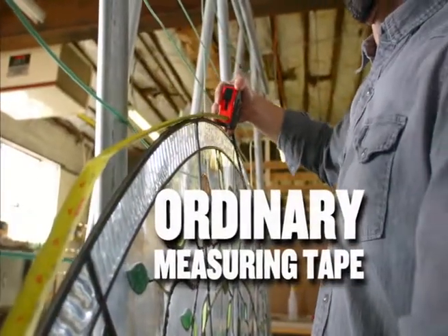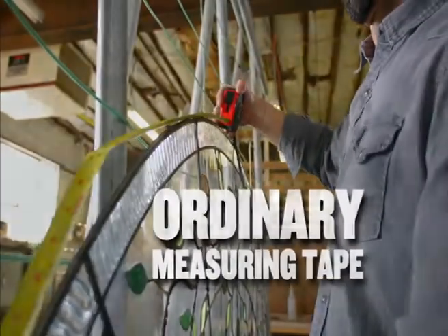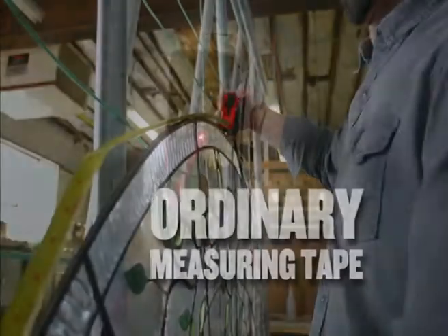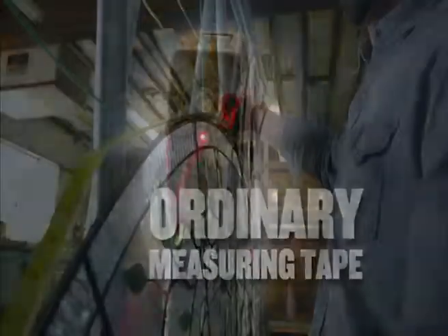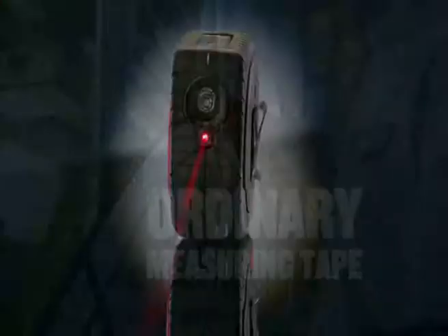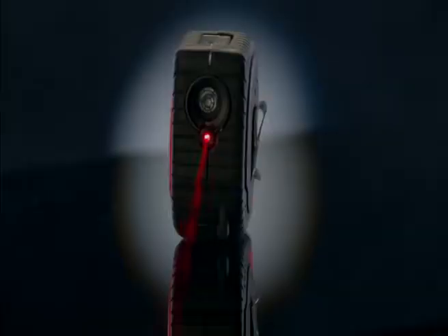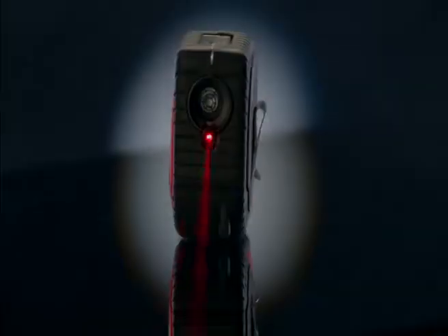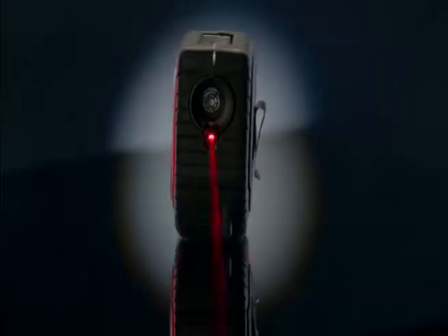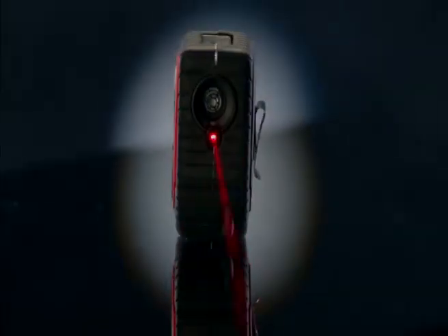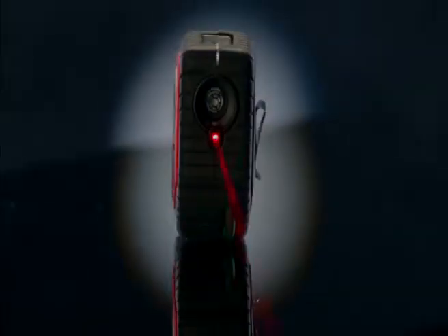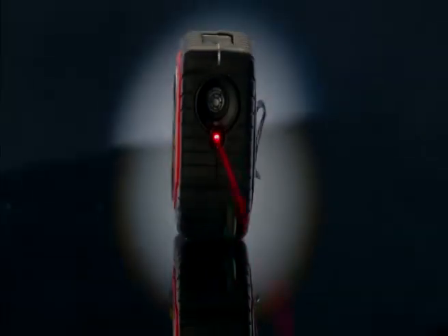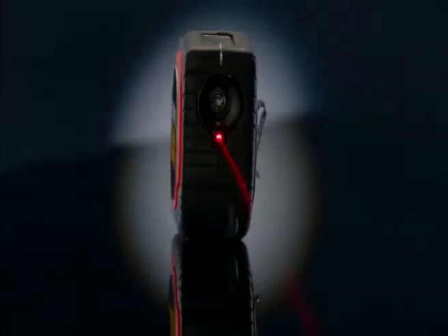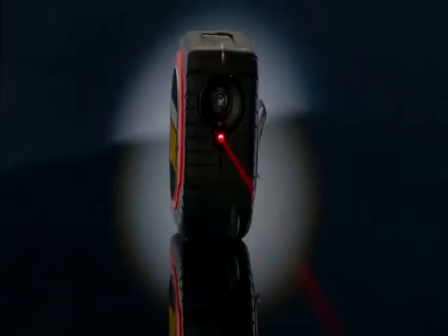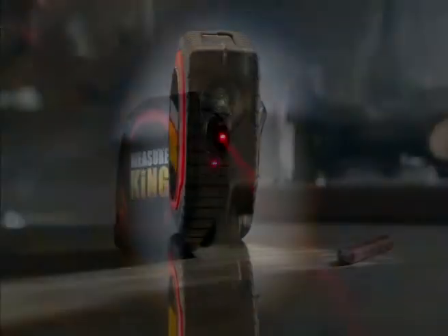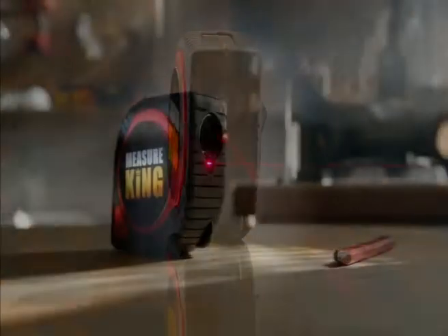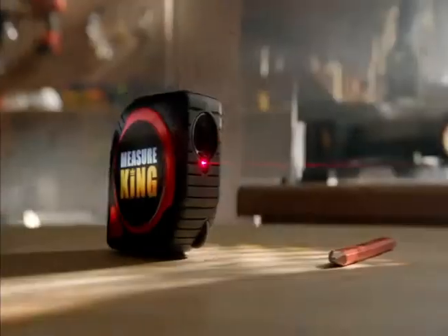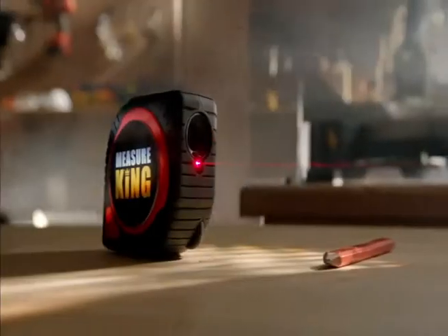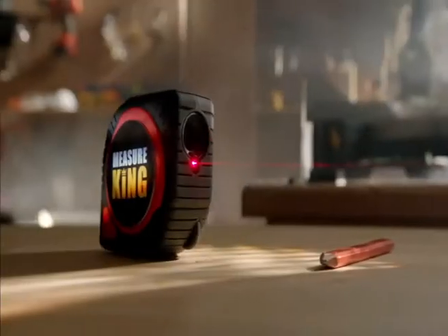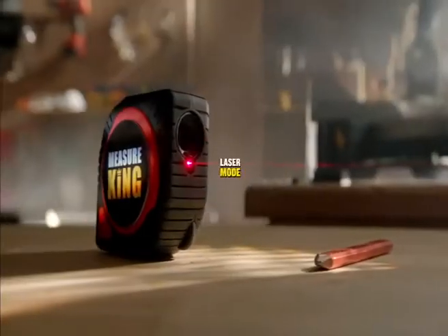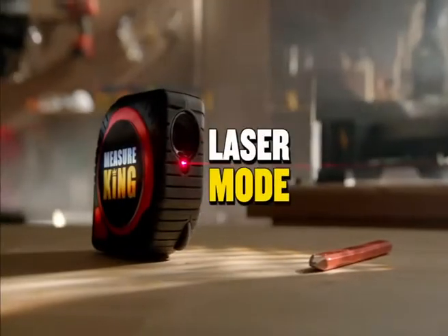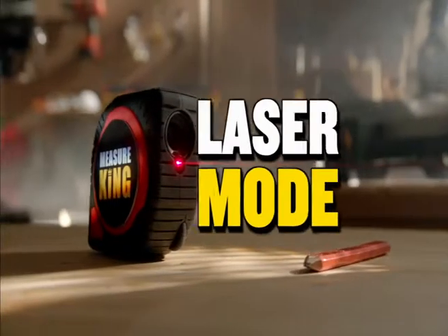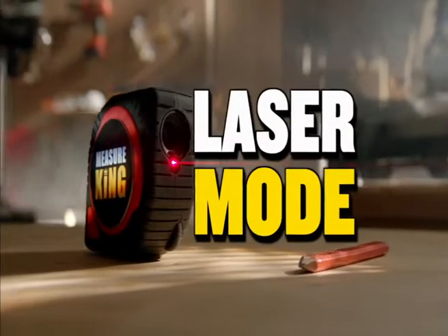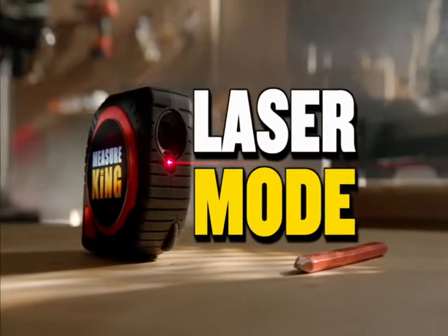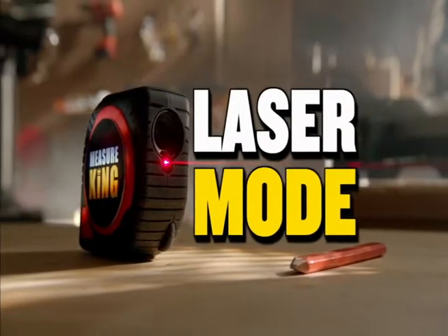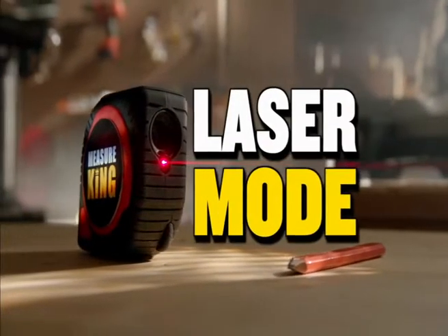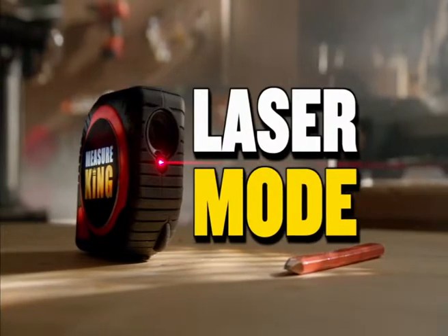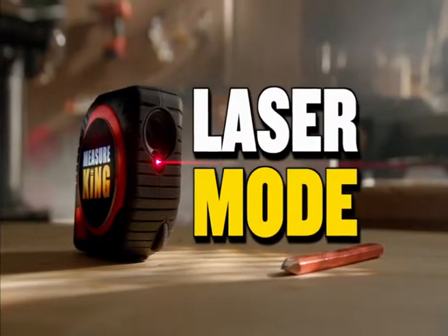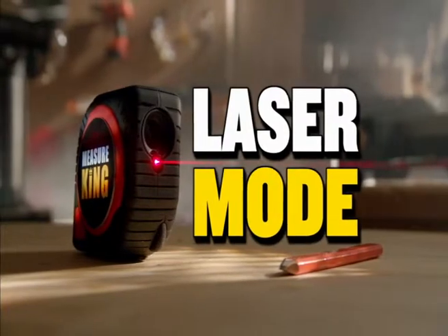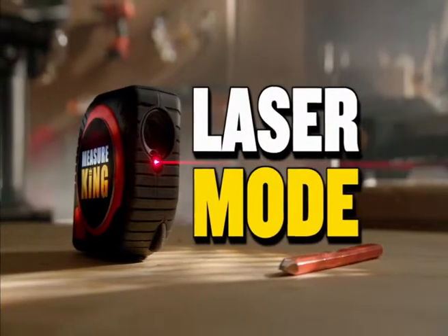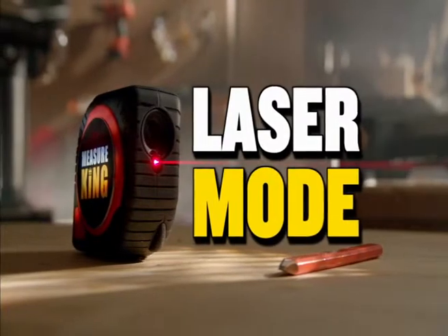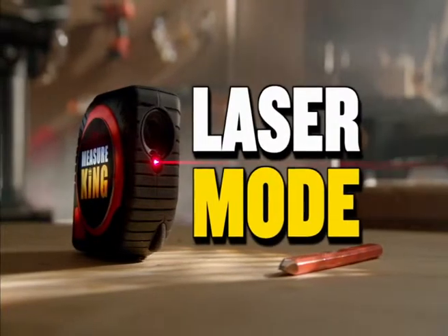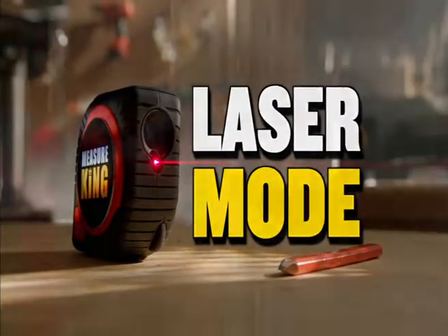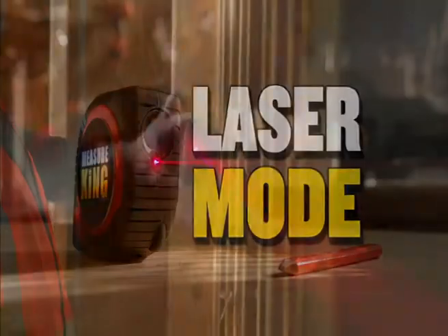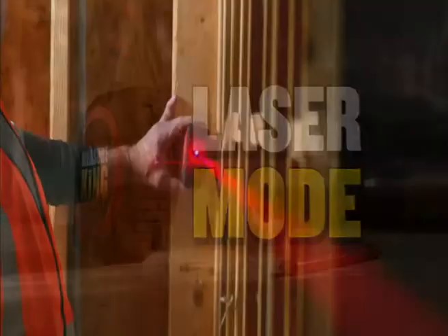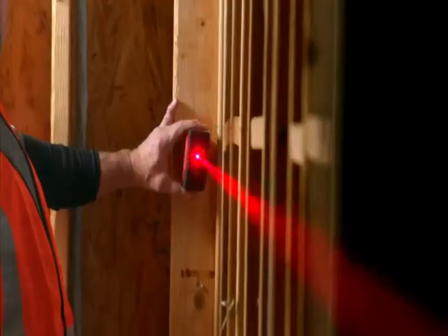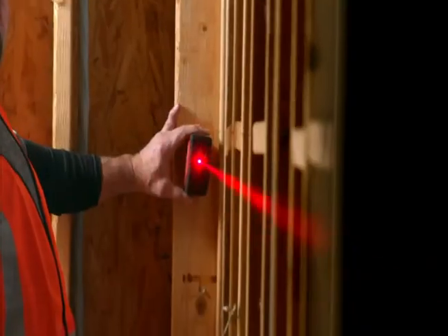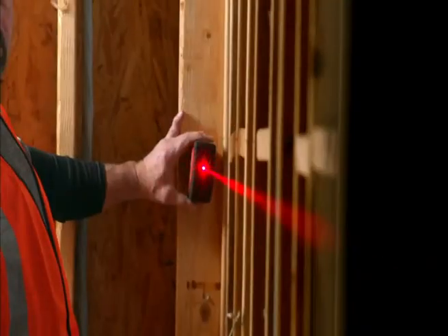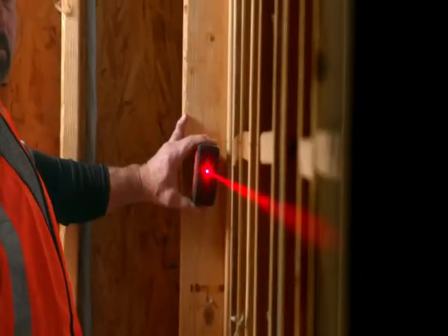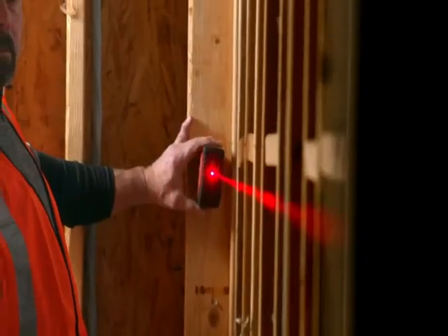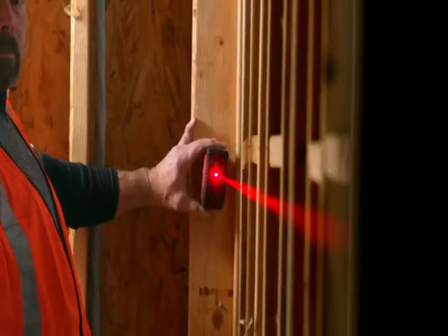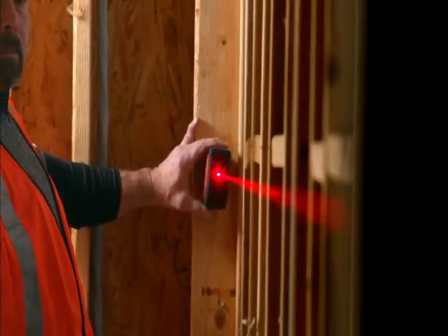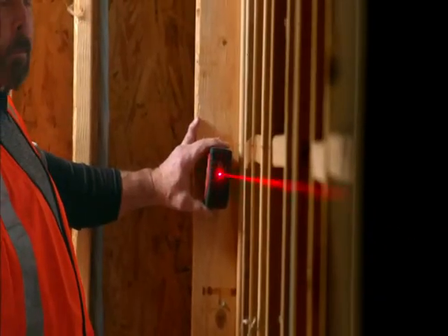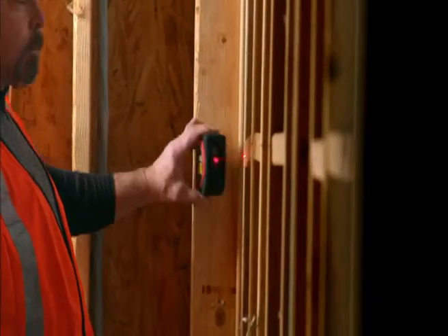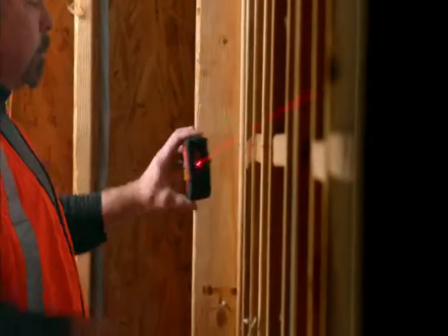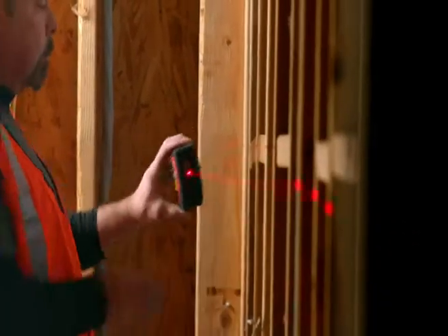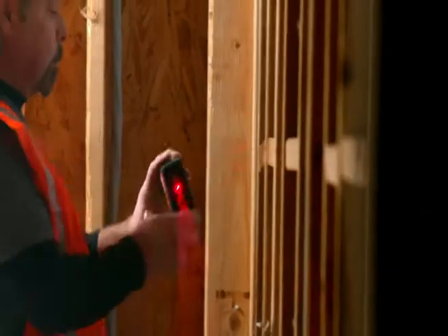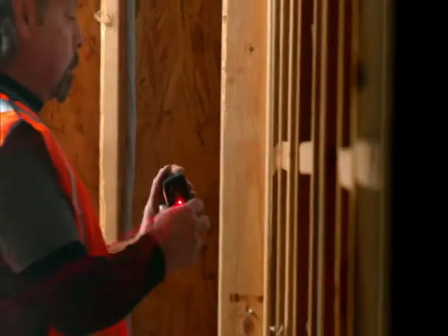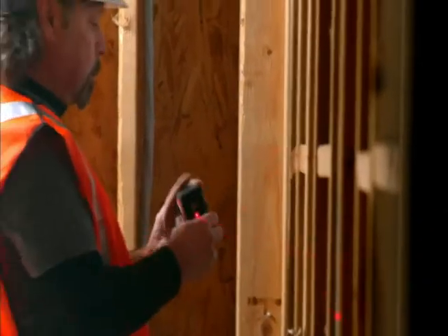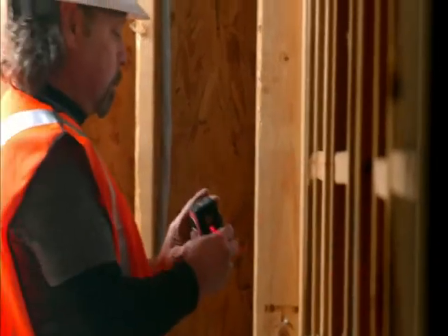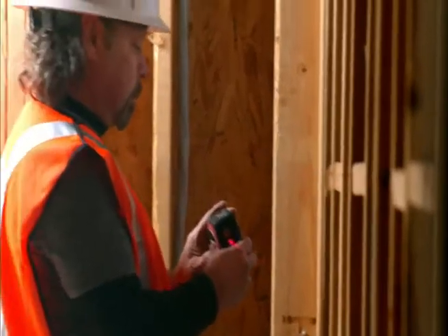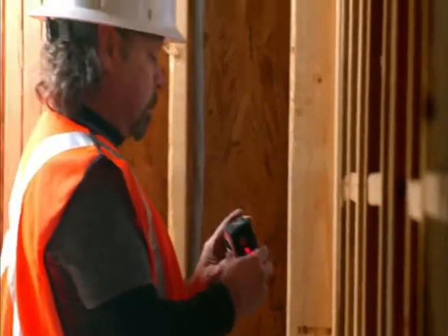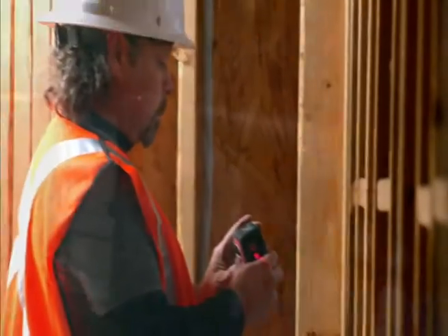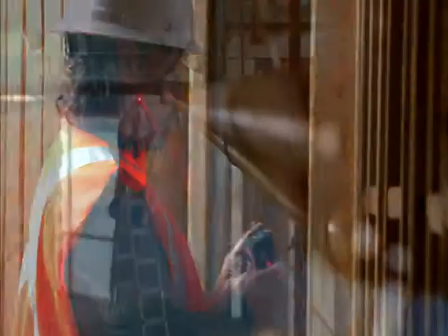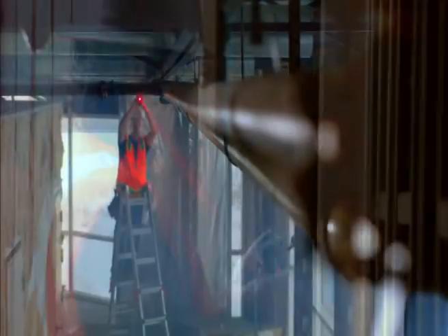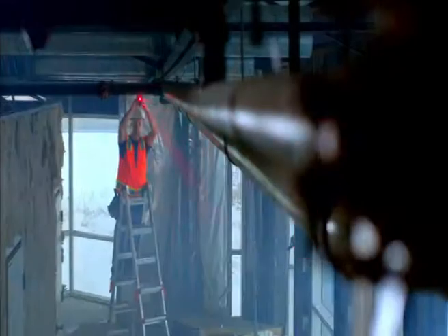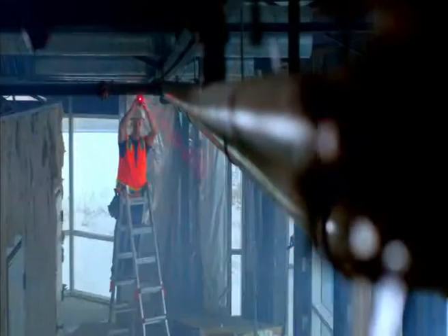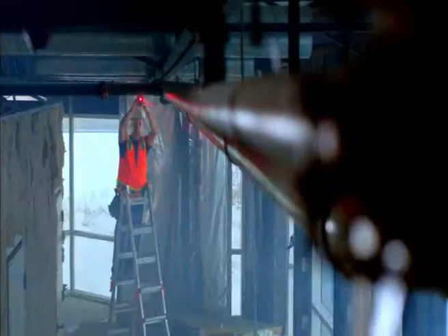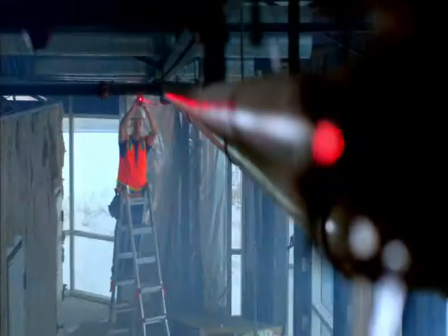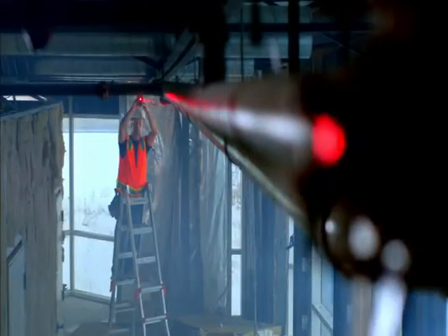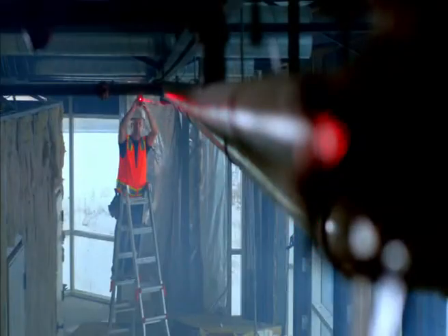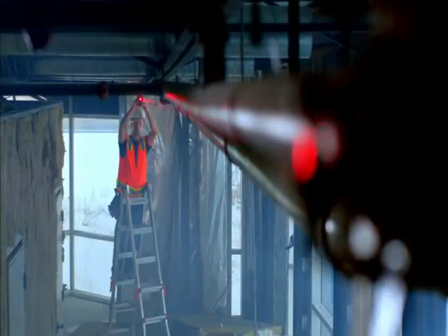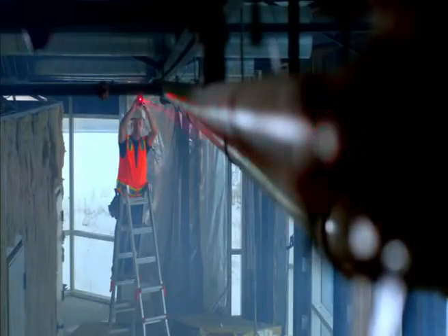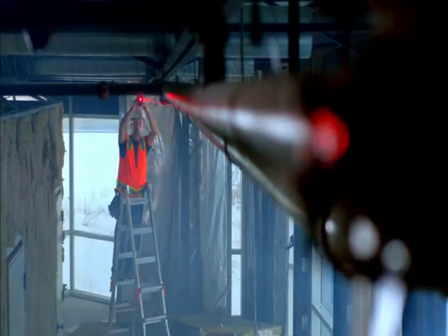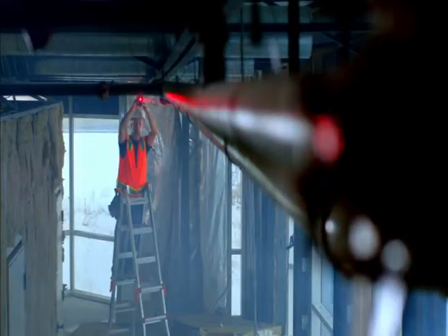And to save you time, there's also the Laser Mode. You can measure distances instantly by simply pointing the laser.